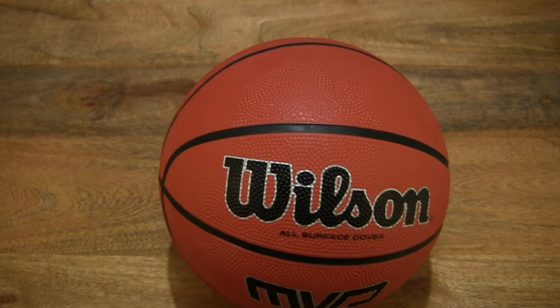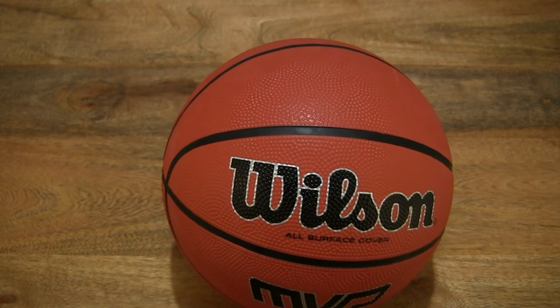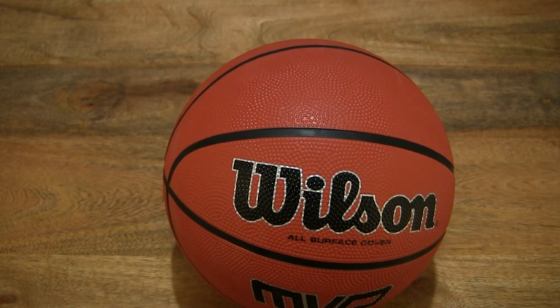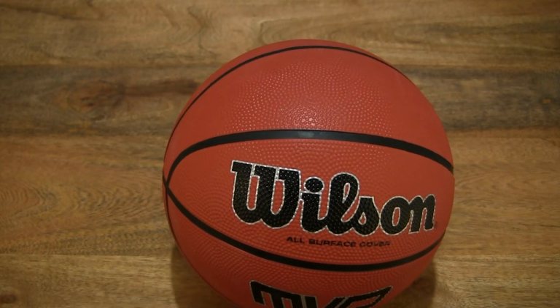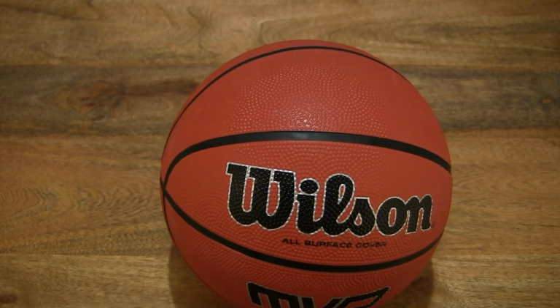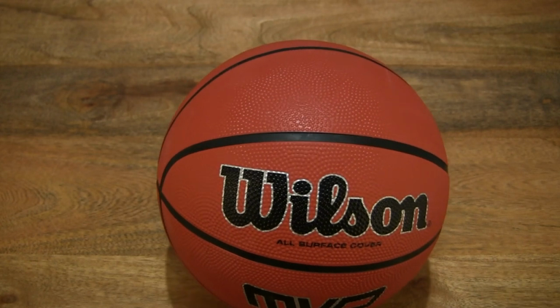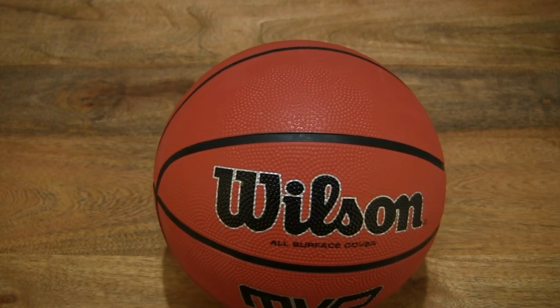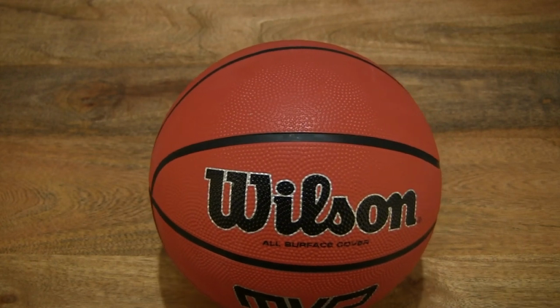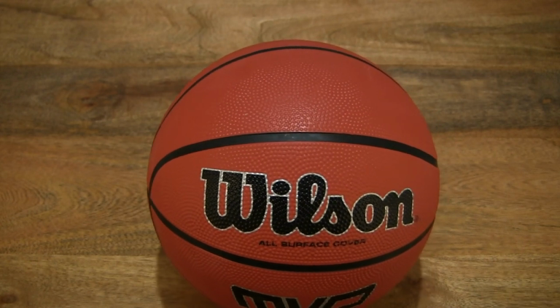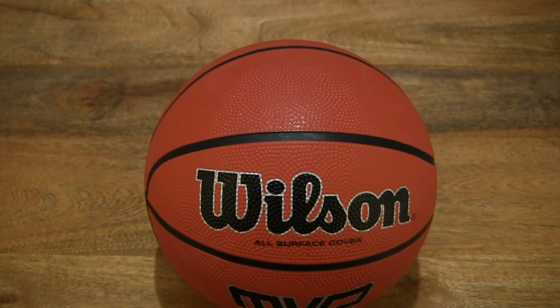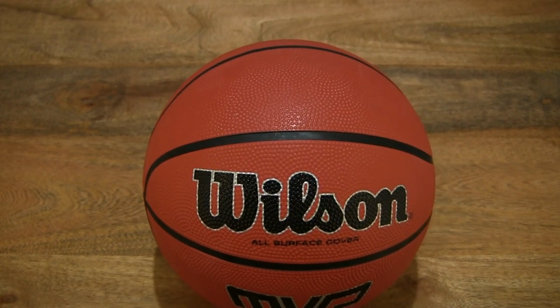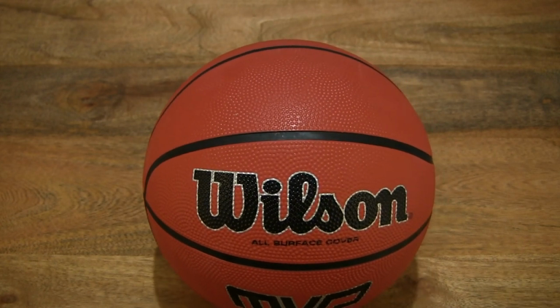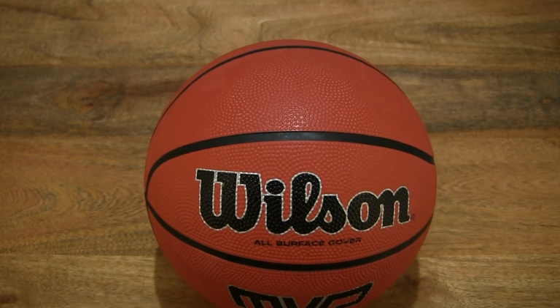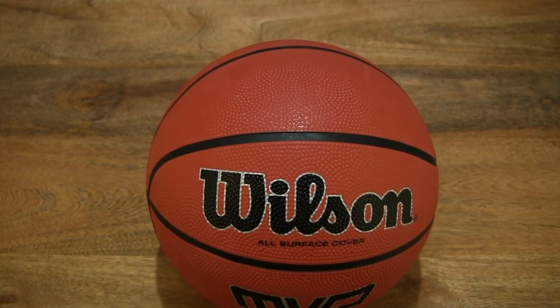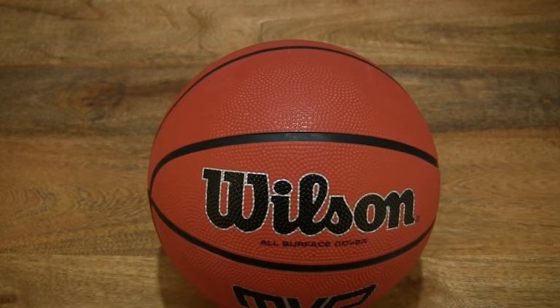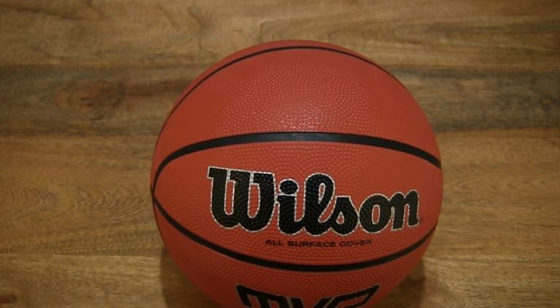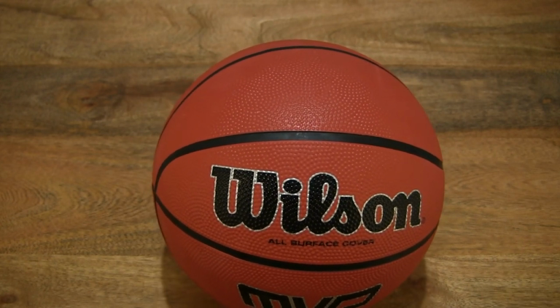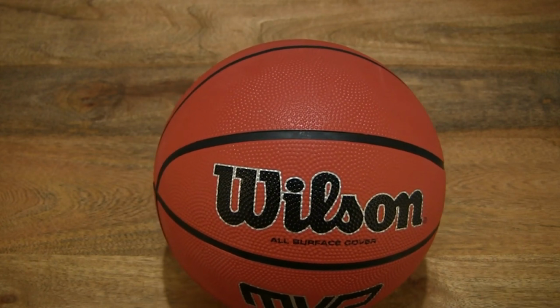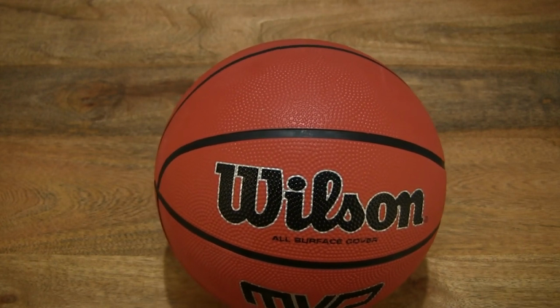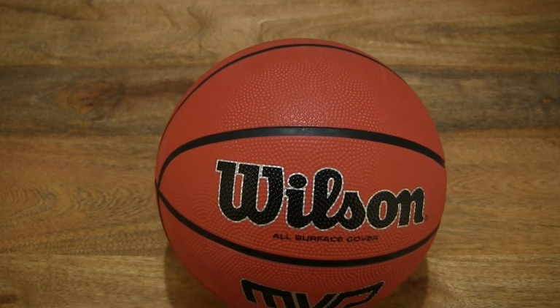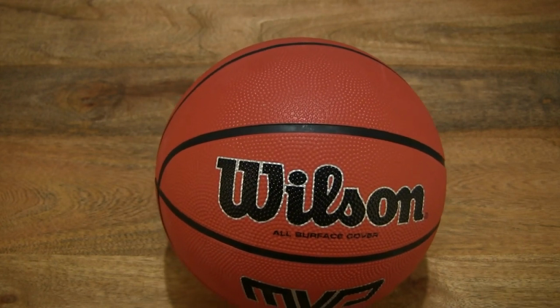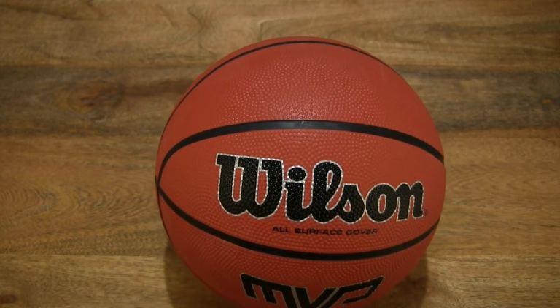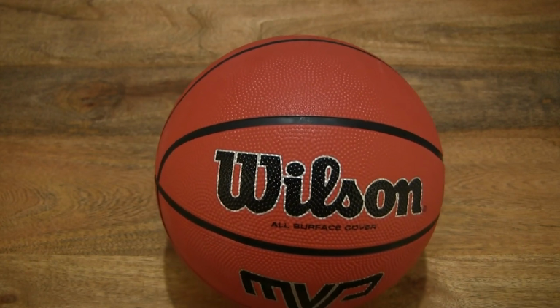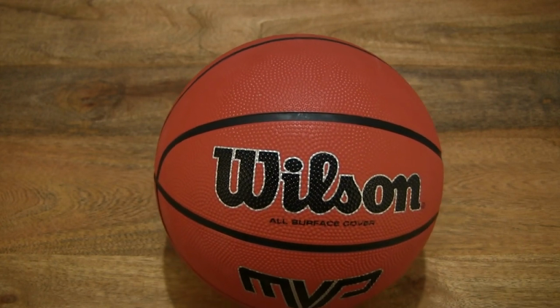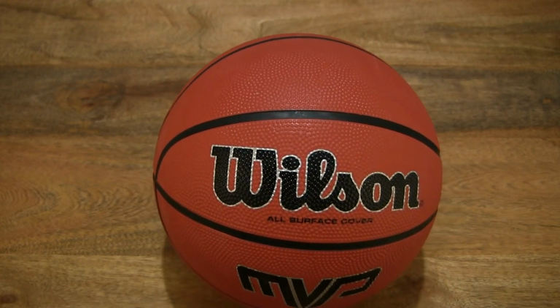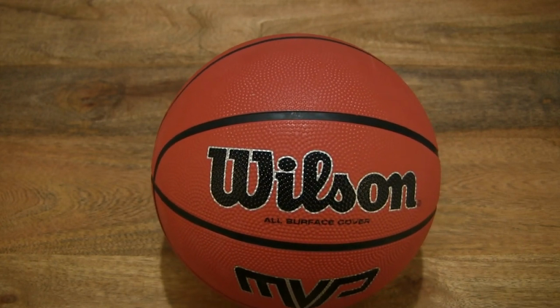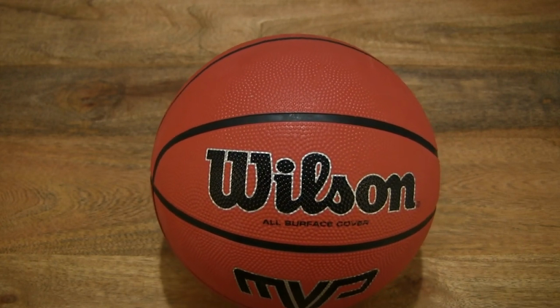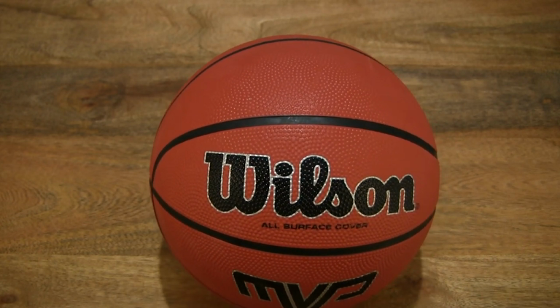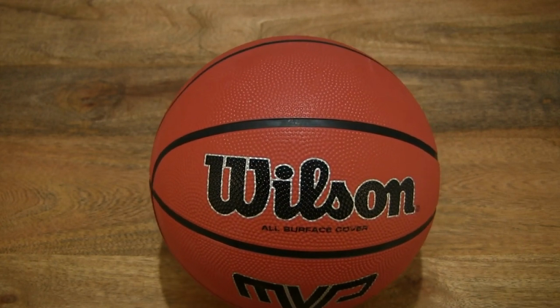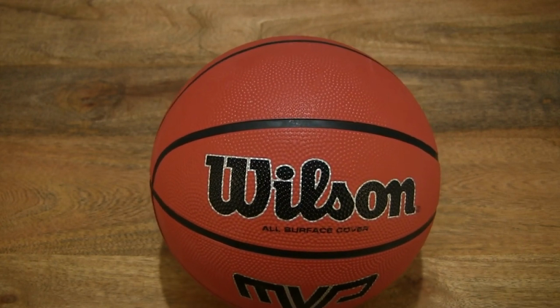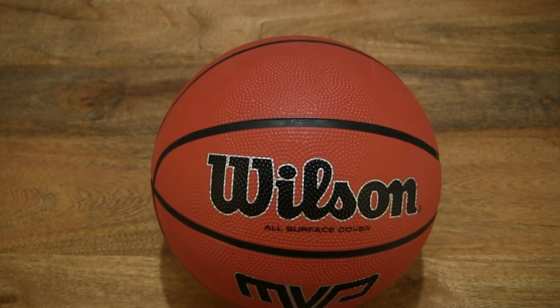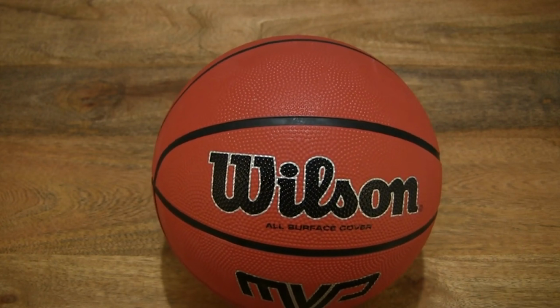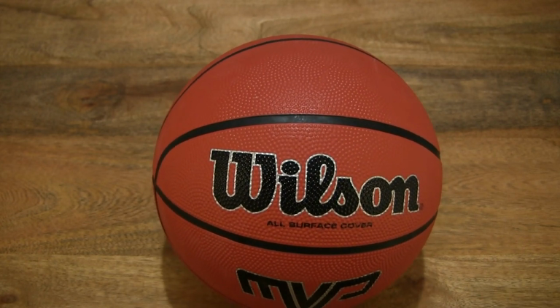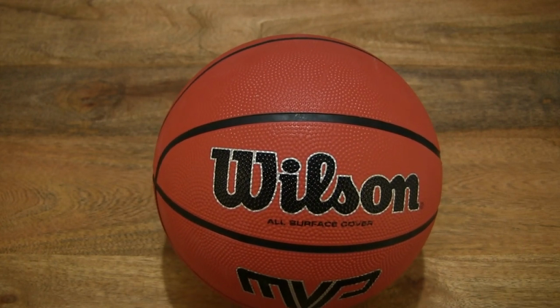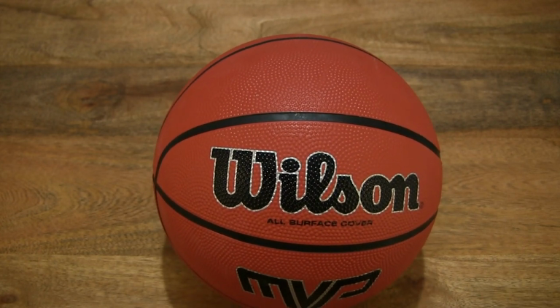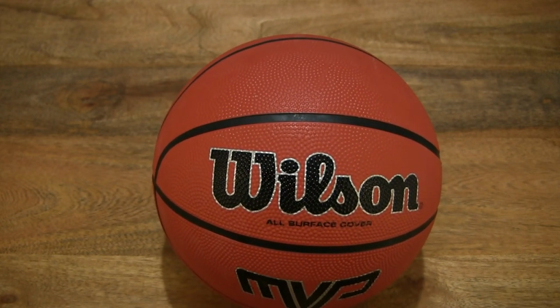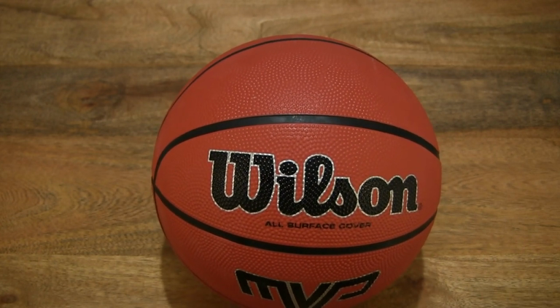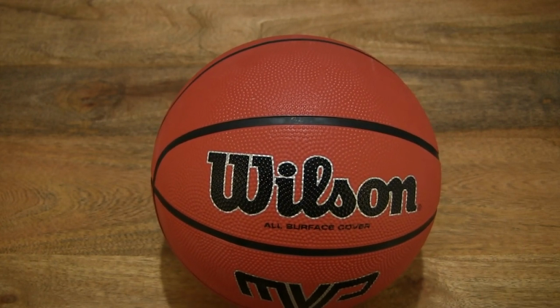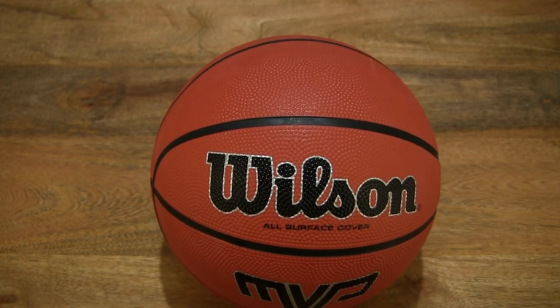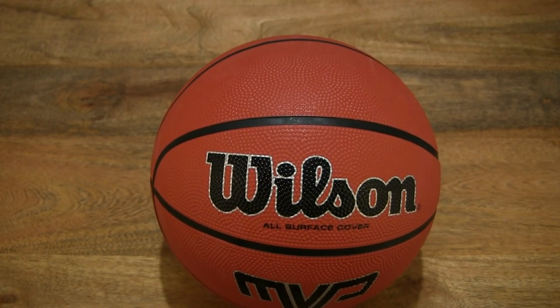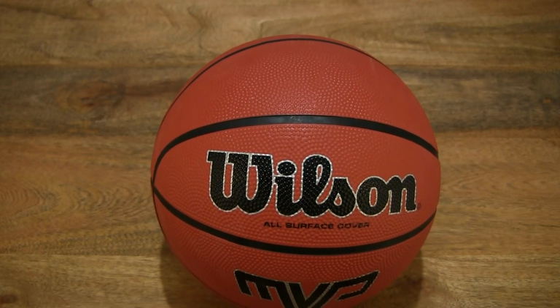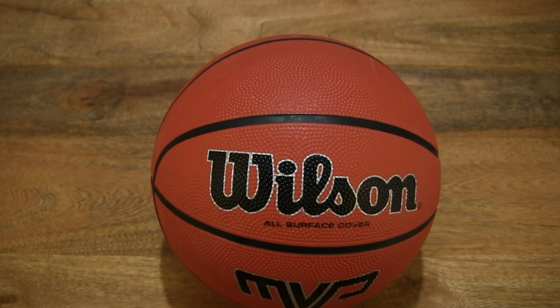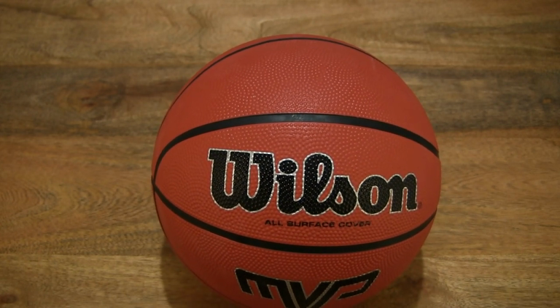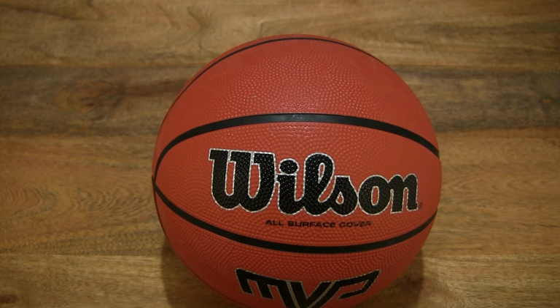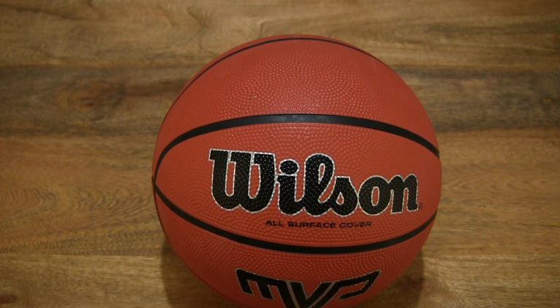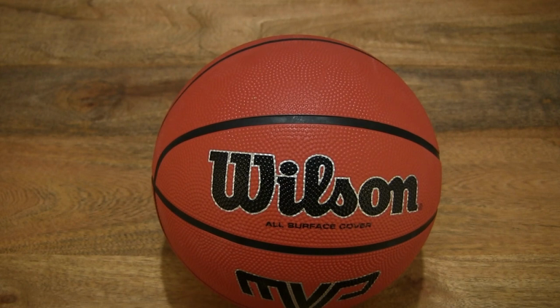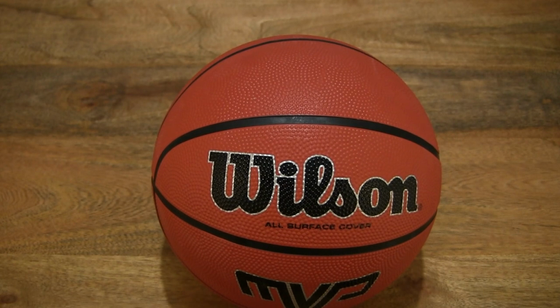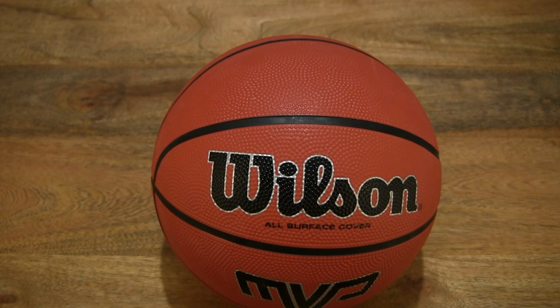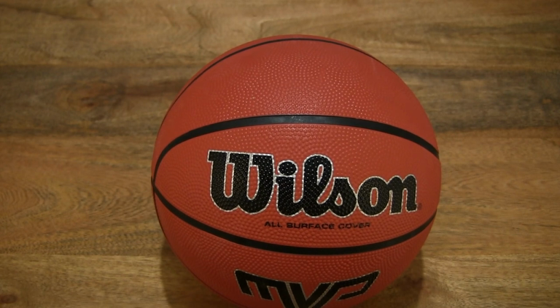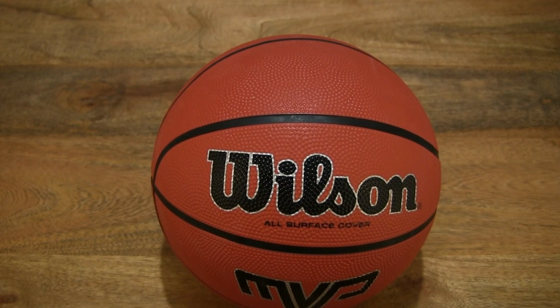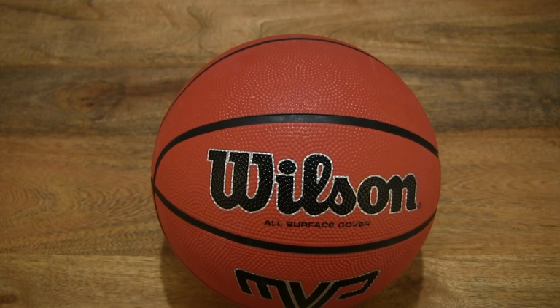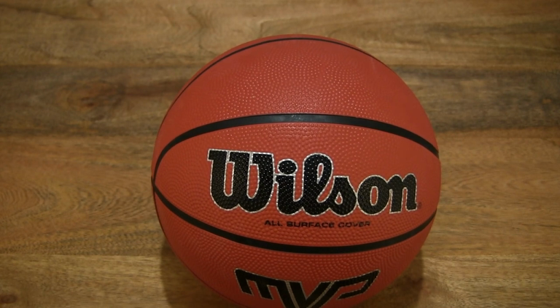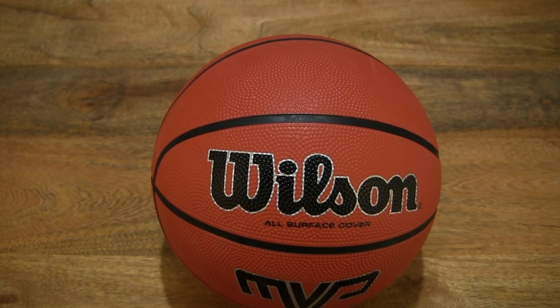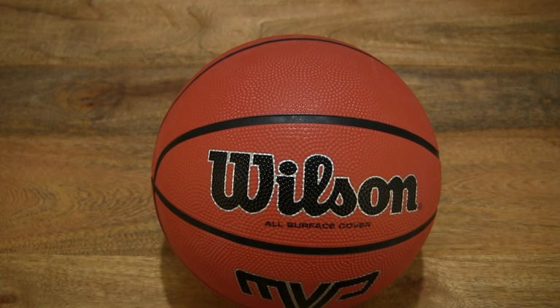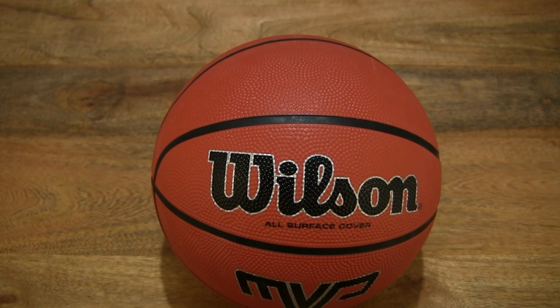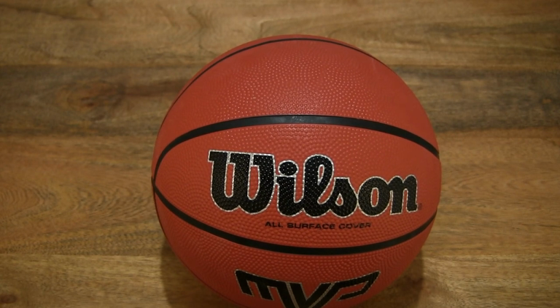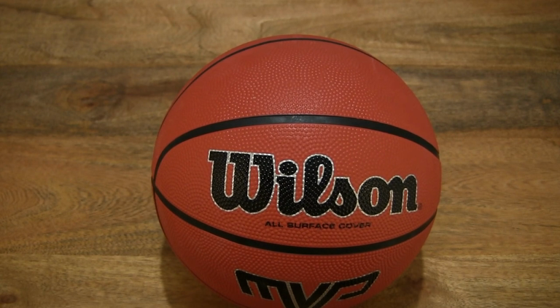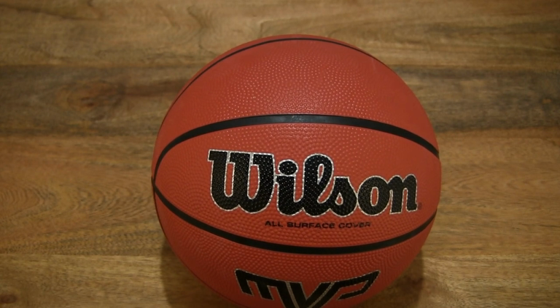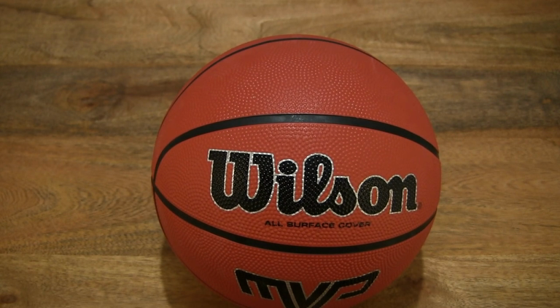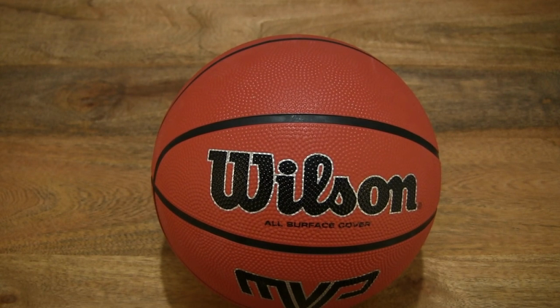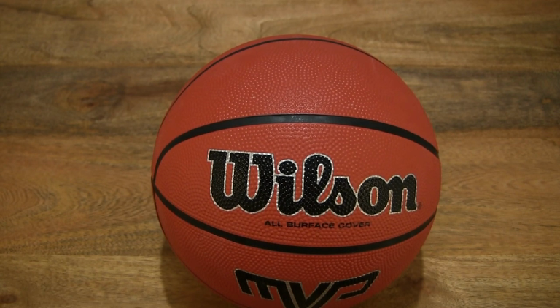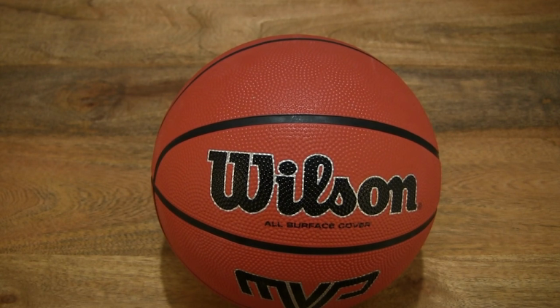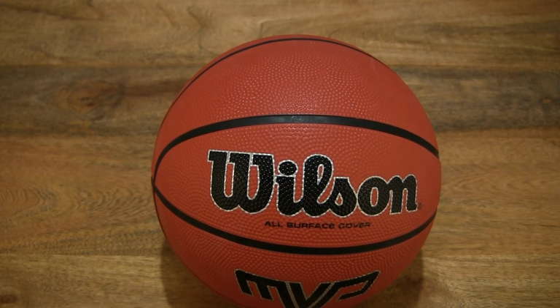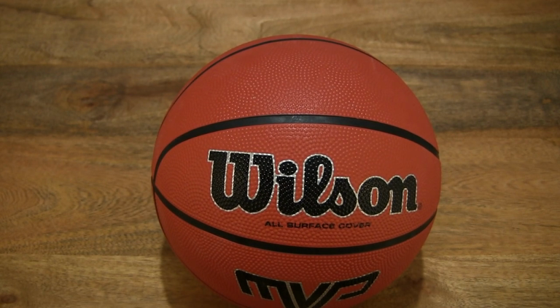So that's the Wilson MVP basketball. Thanks for watching, and happy scoring! Good-bye!